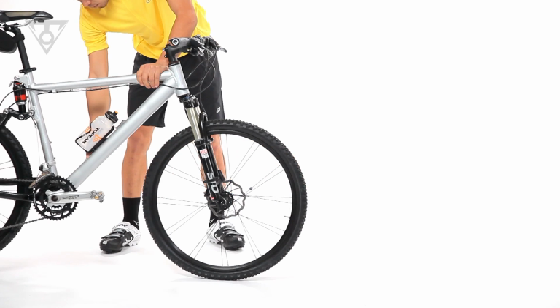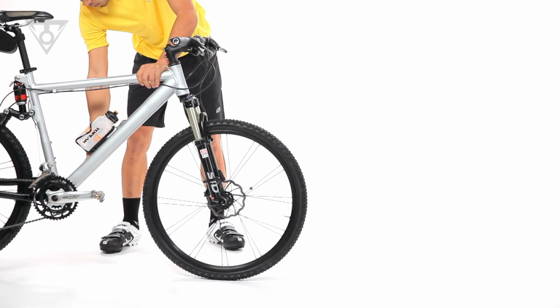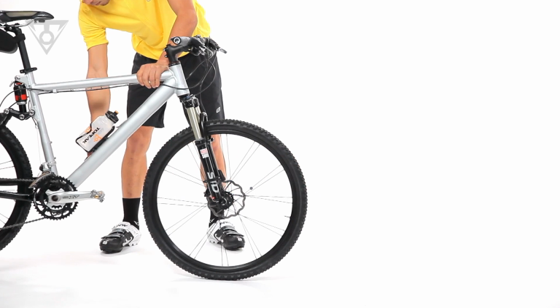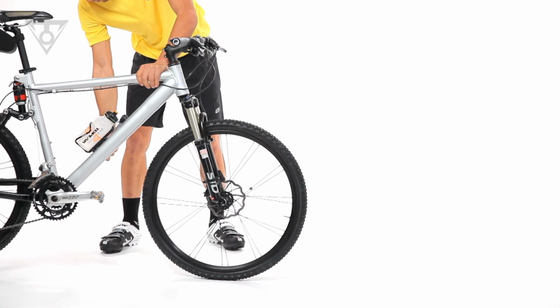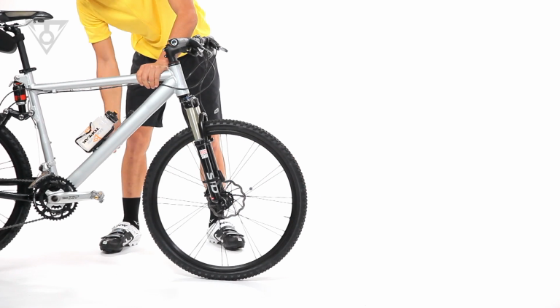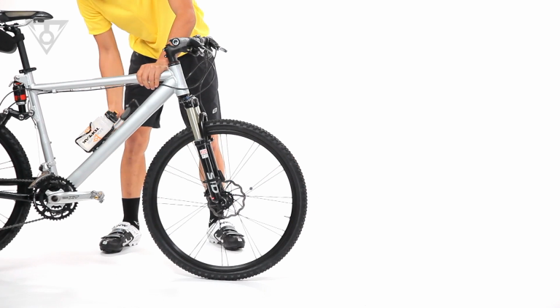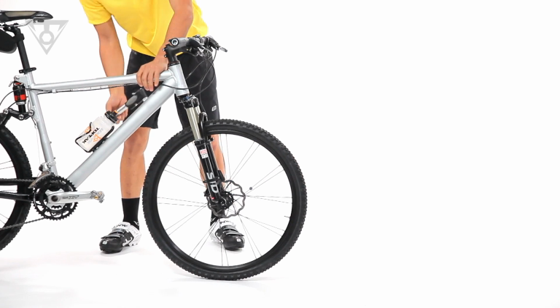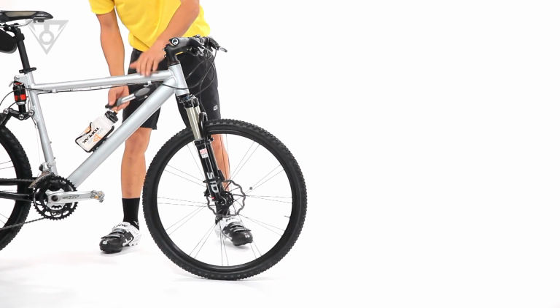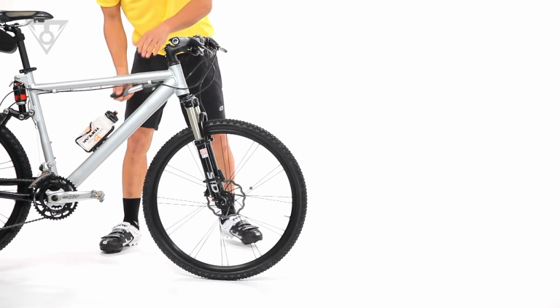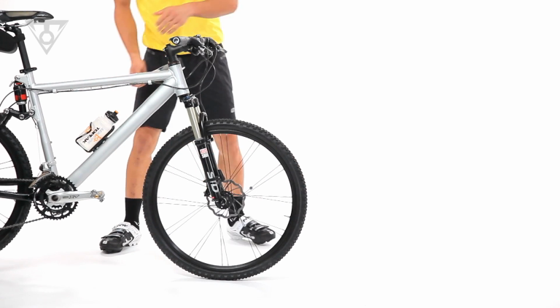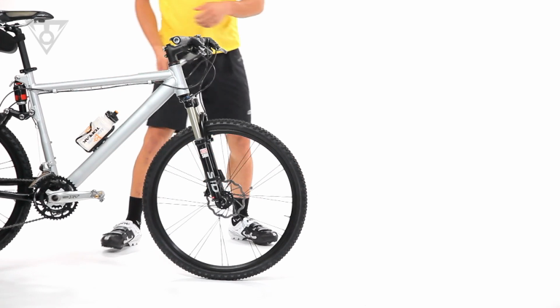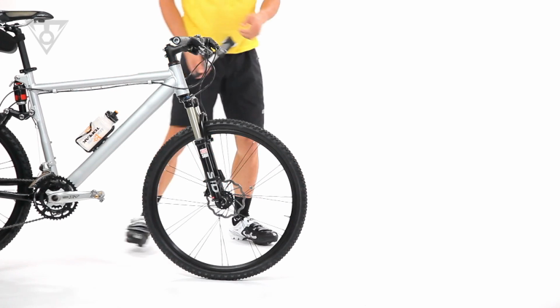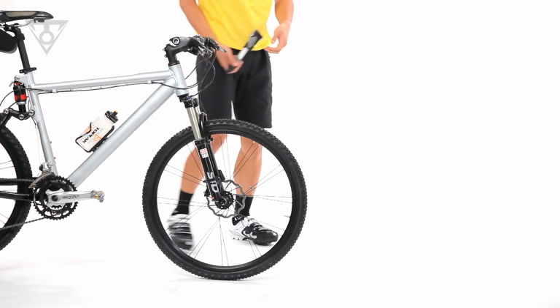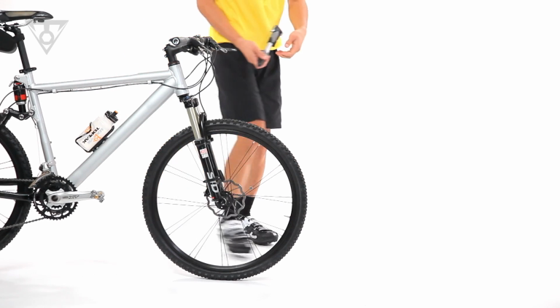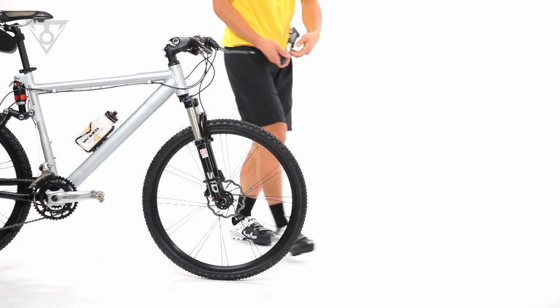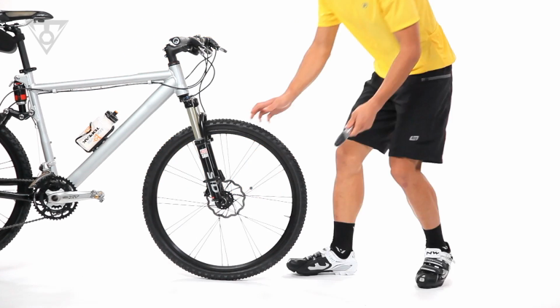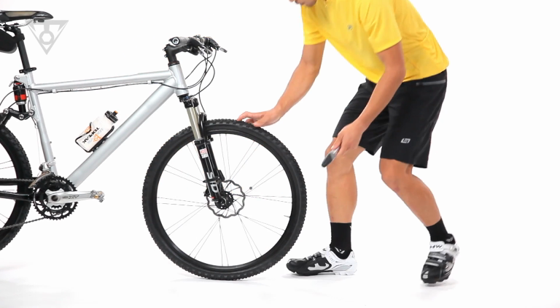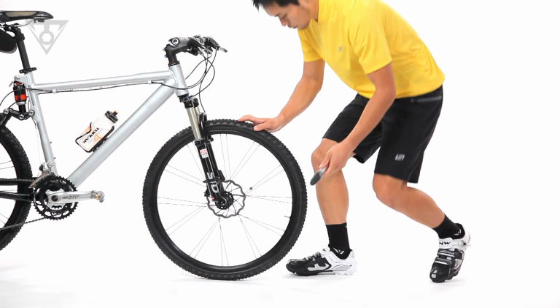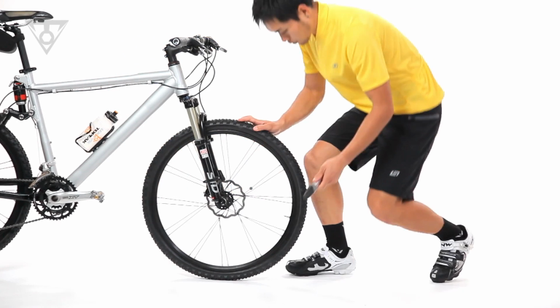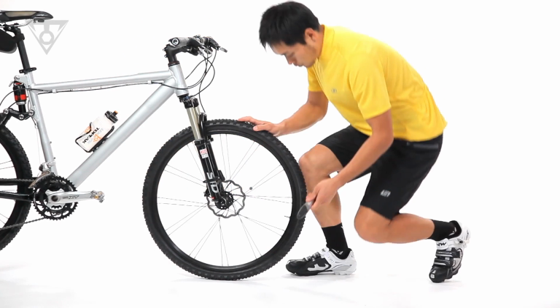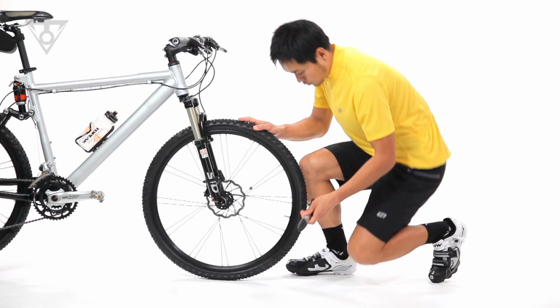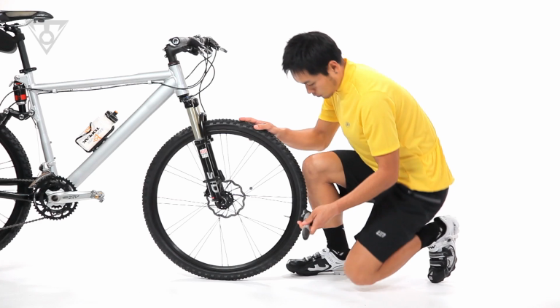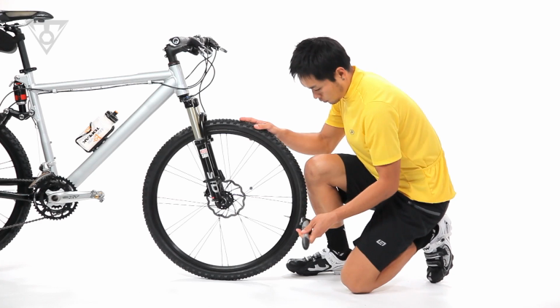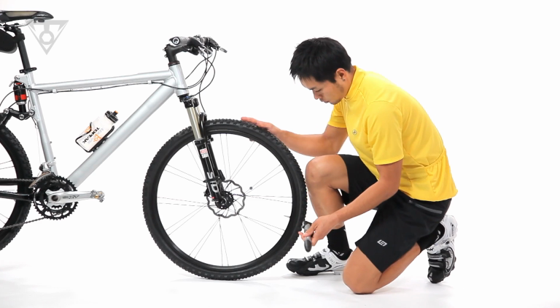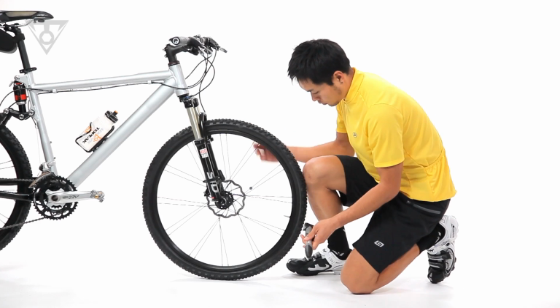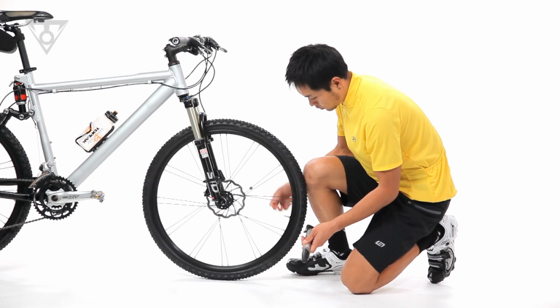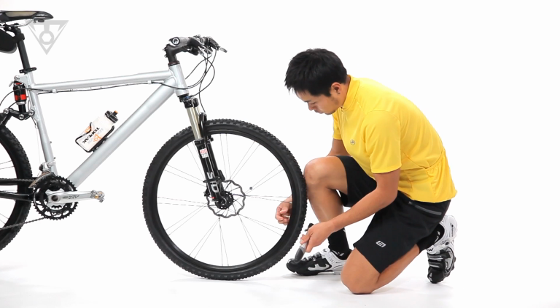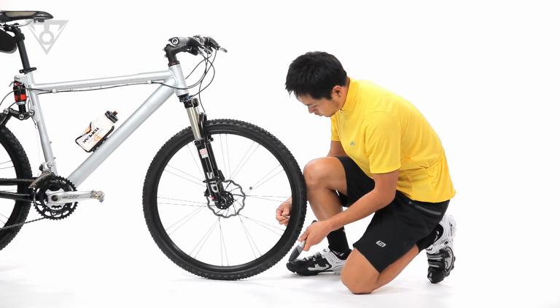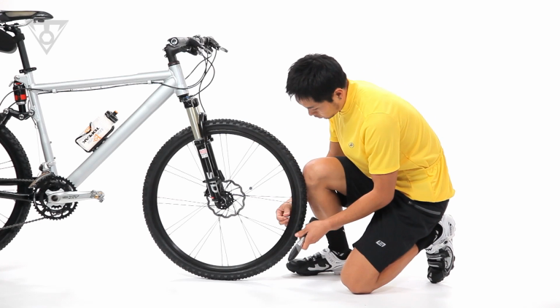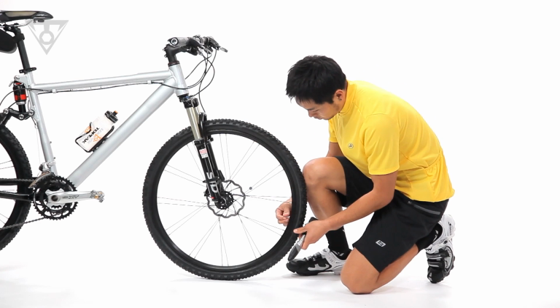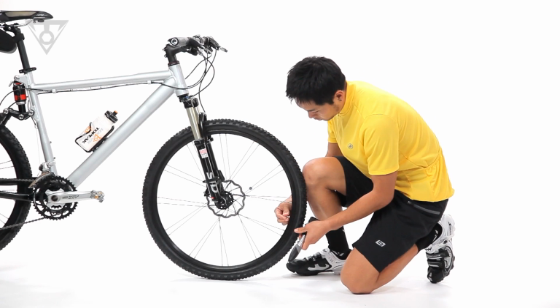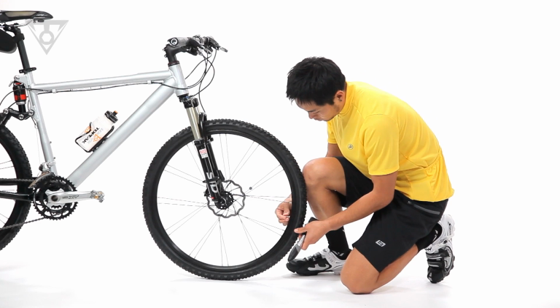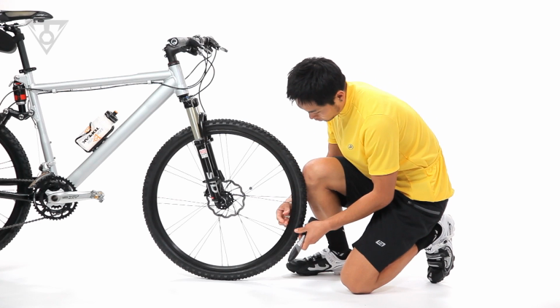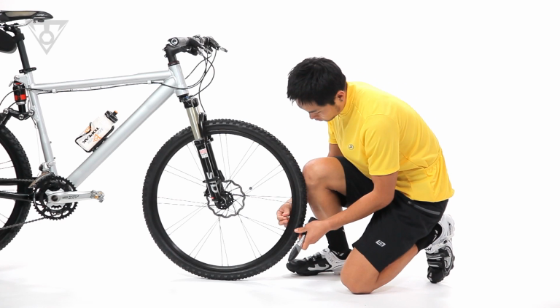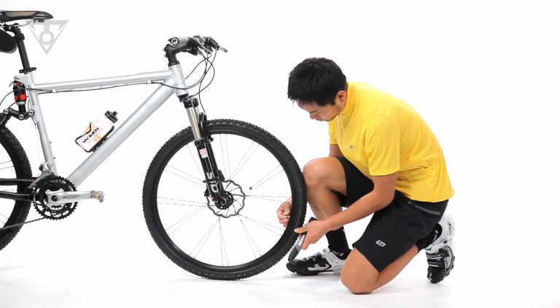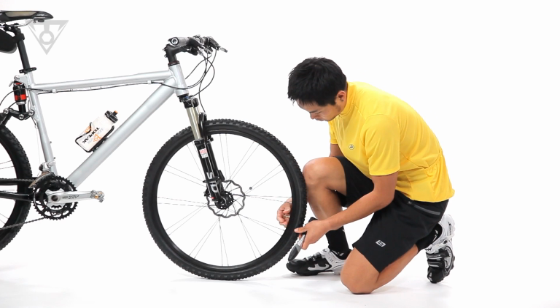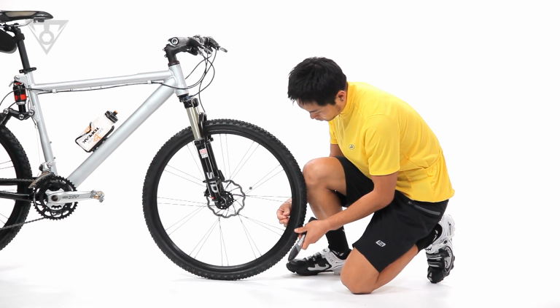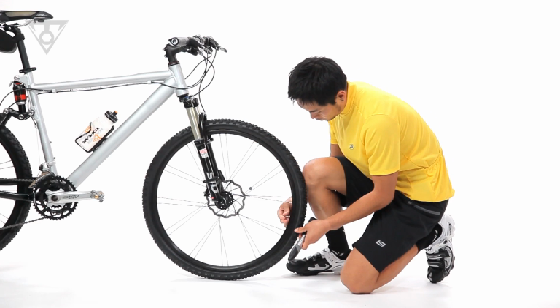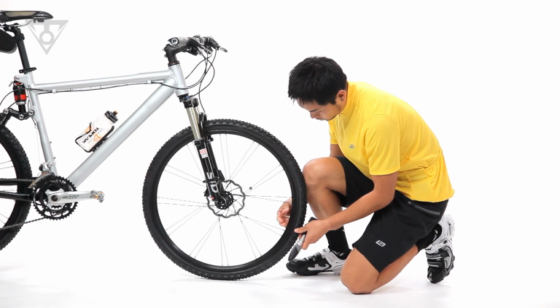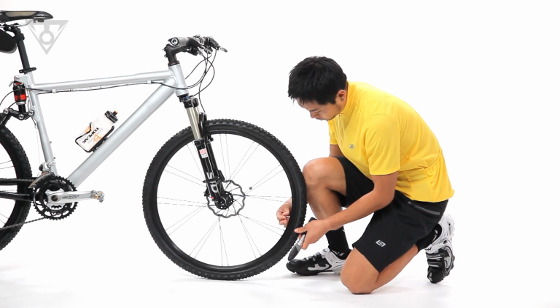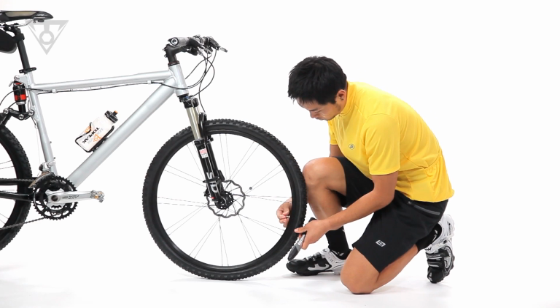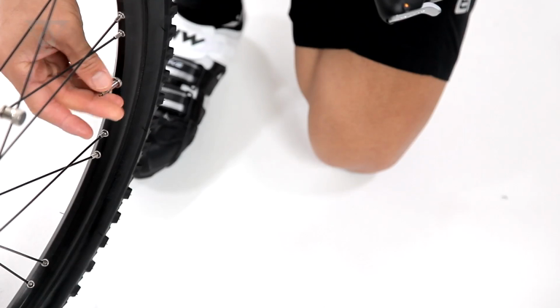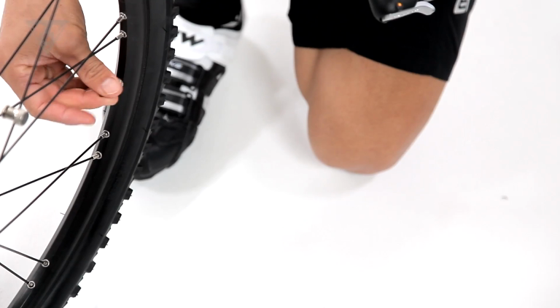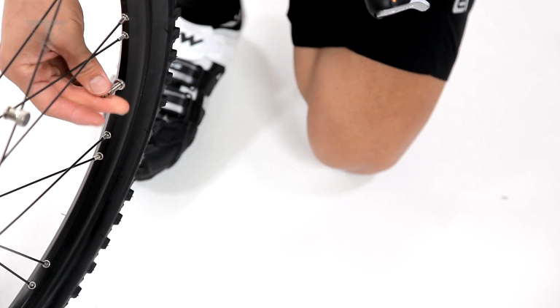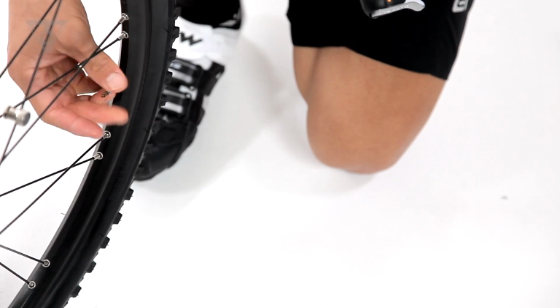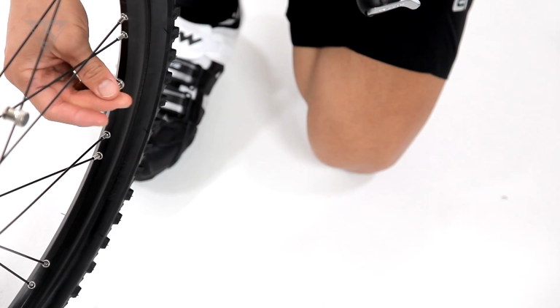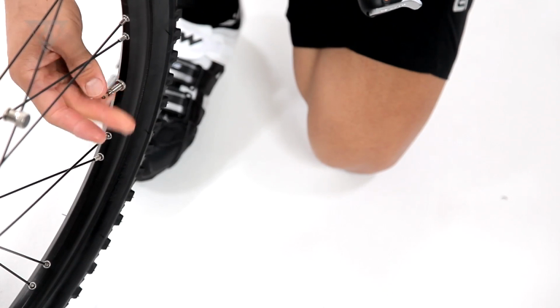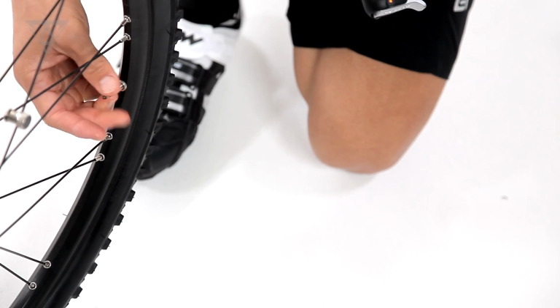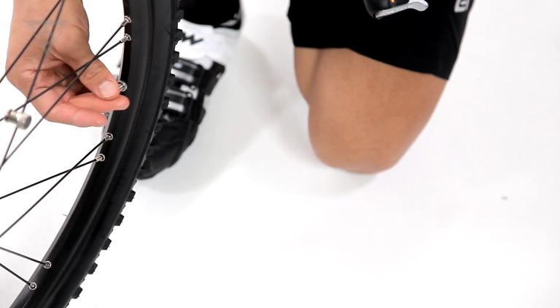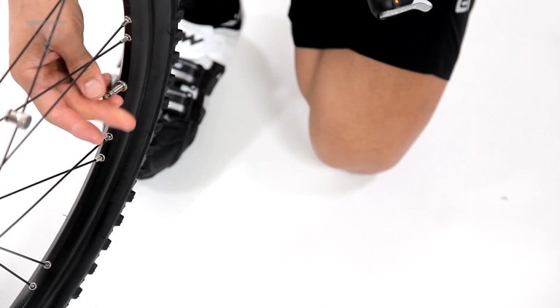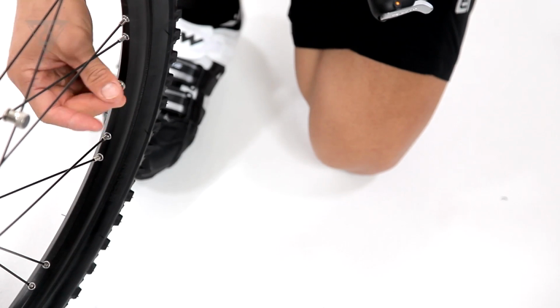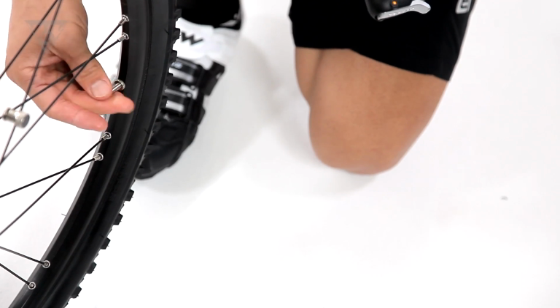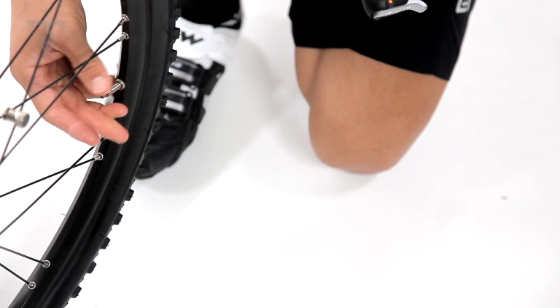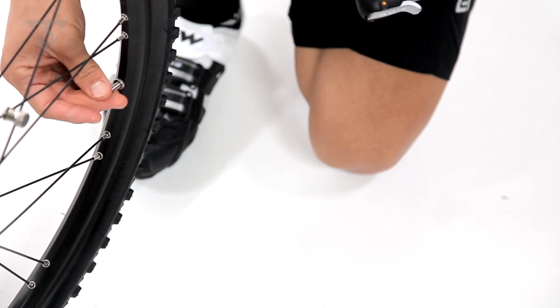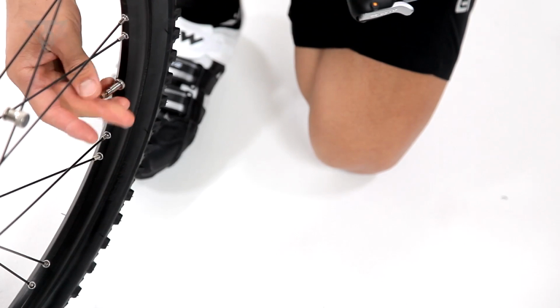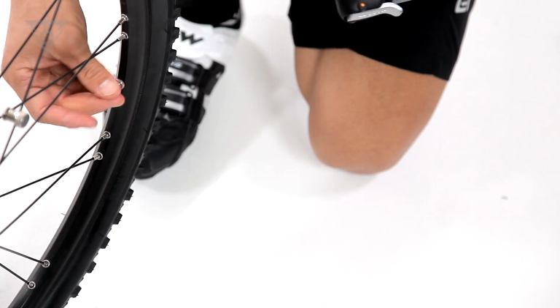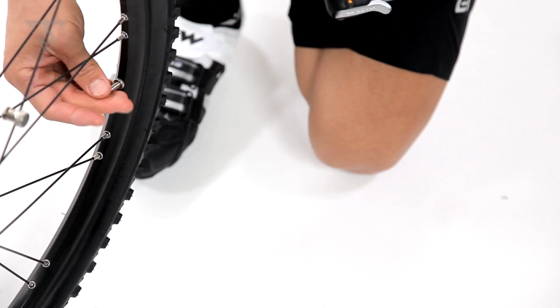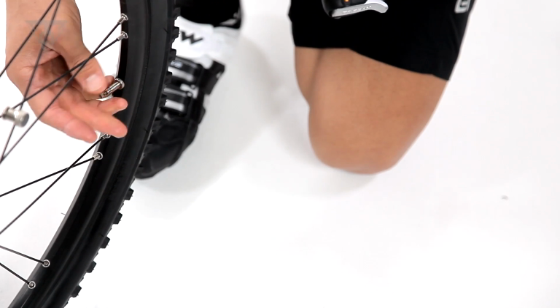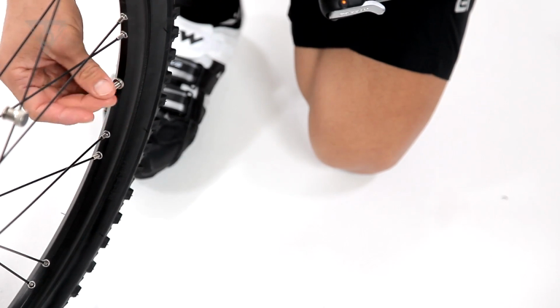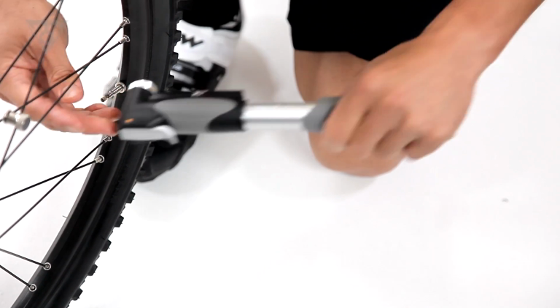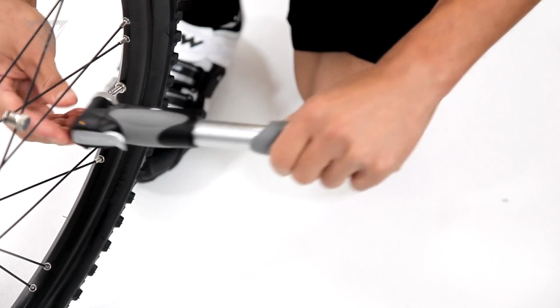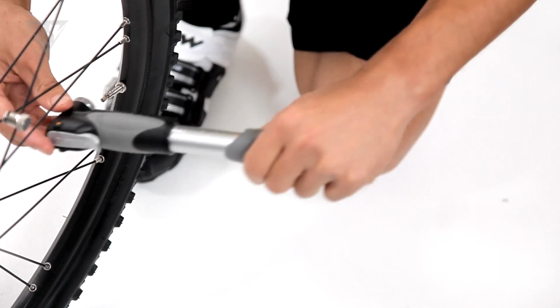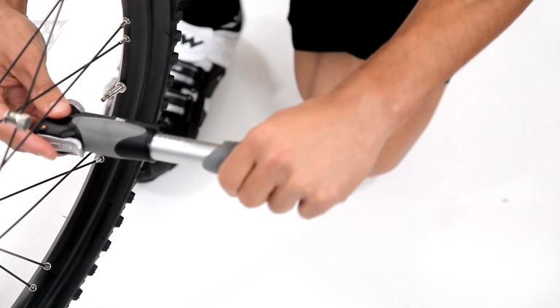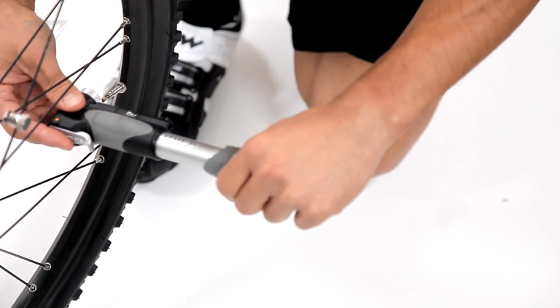The smart head automatically senses your tube's valve type and instantly adjusts, with no need to change out internal pump head parts.